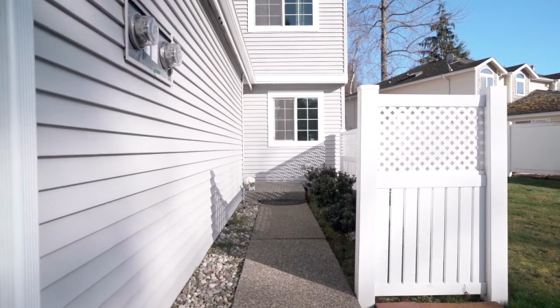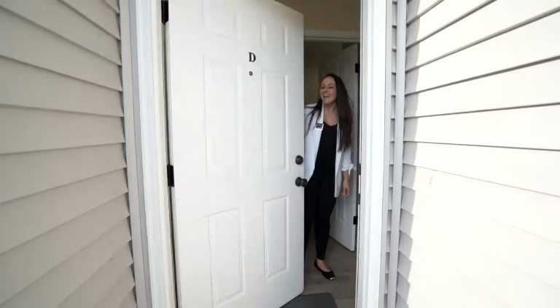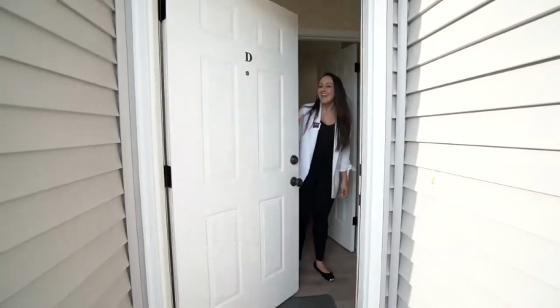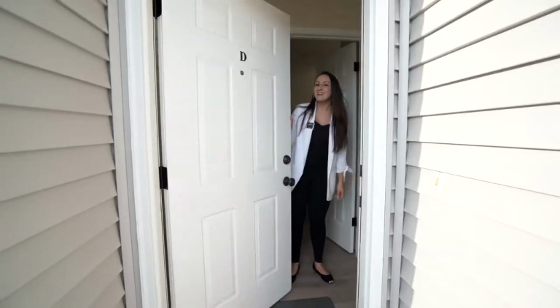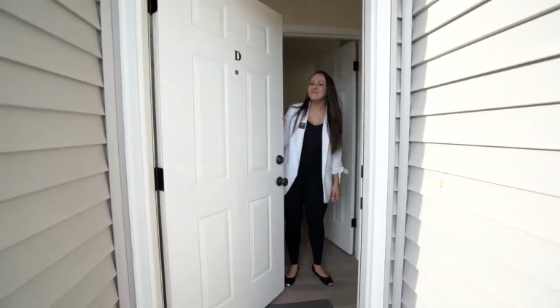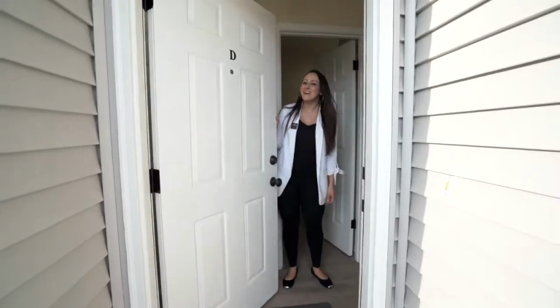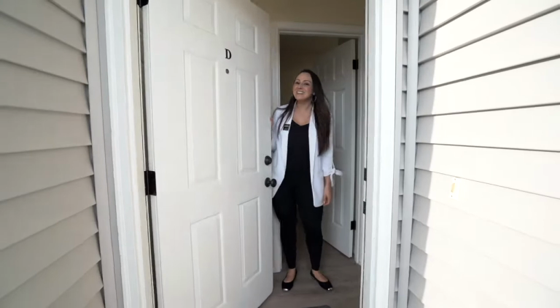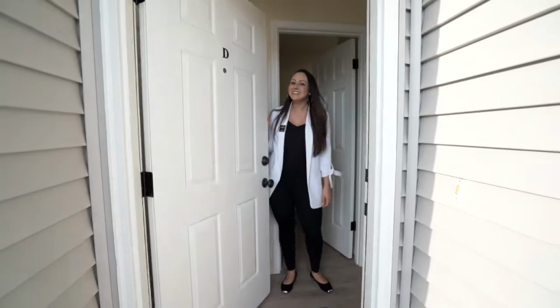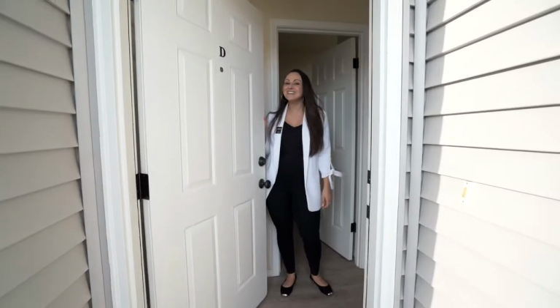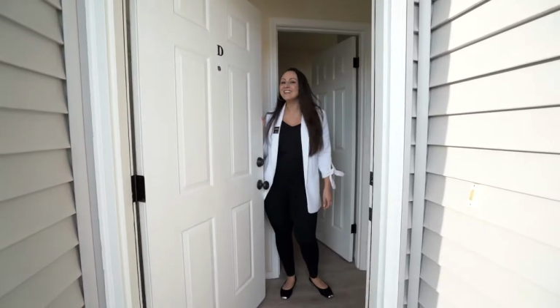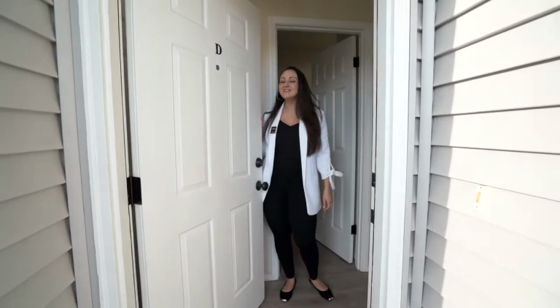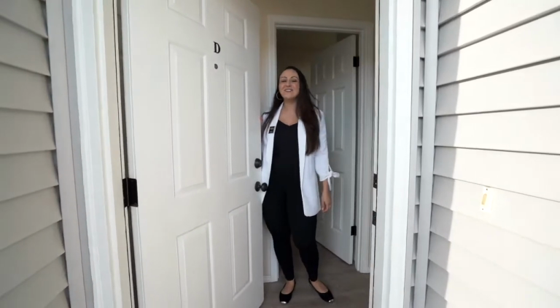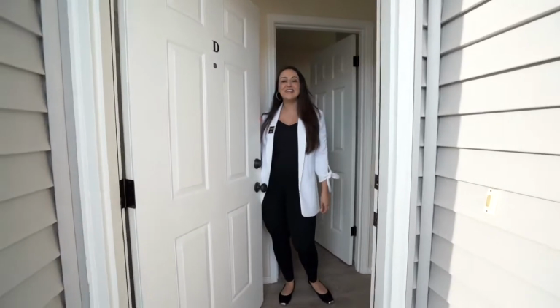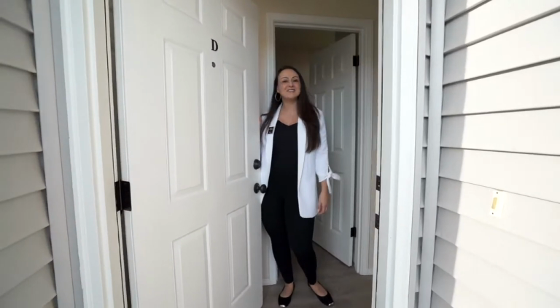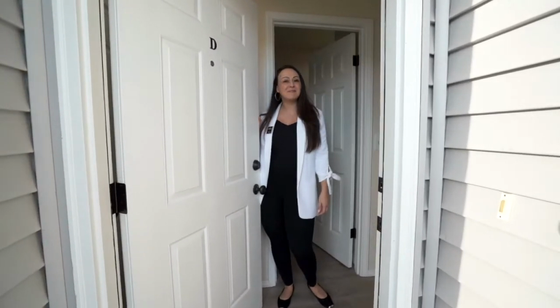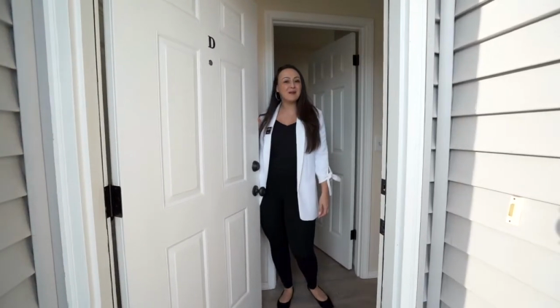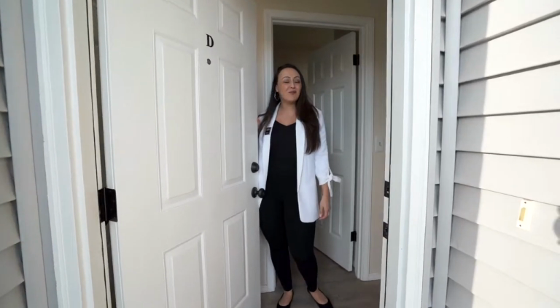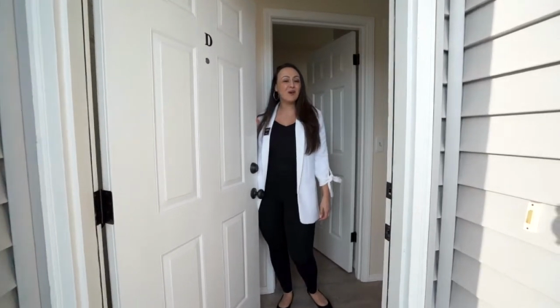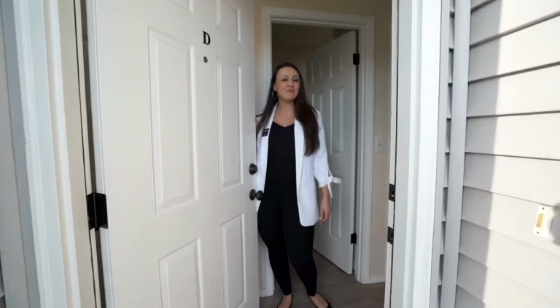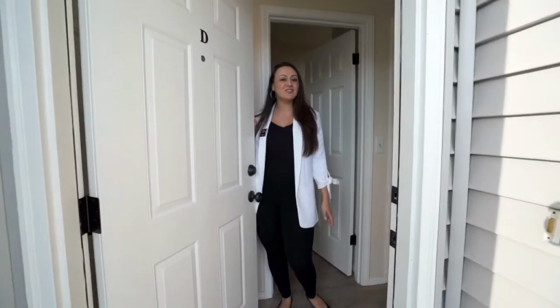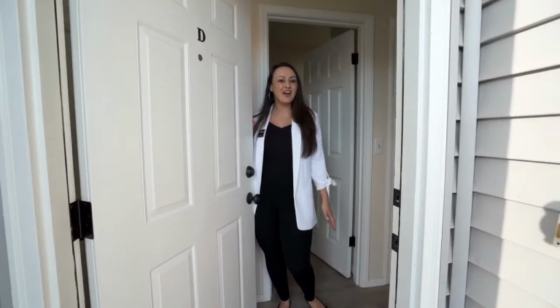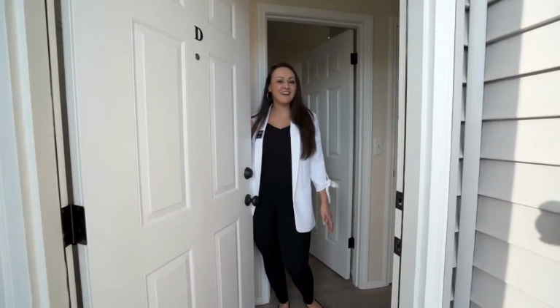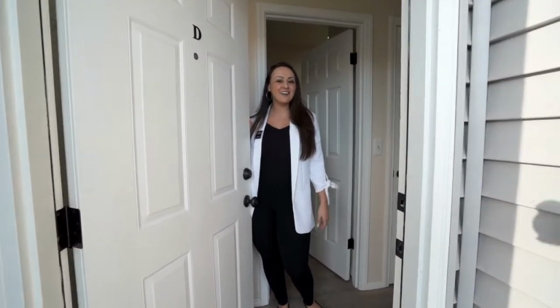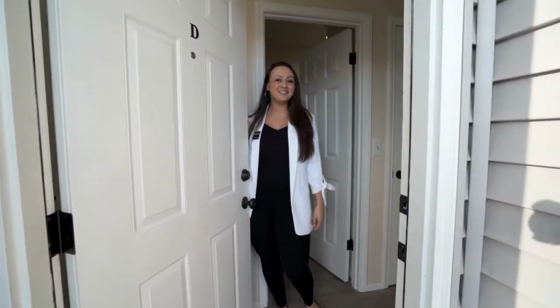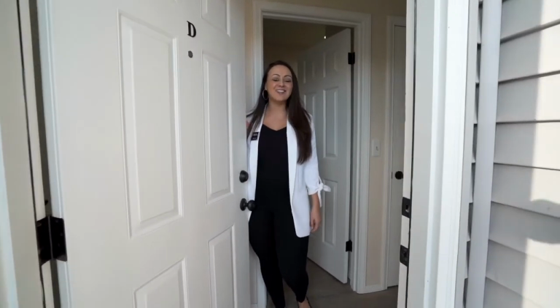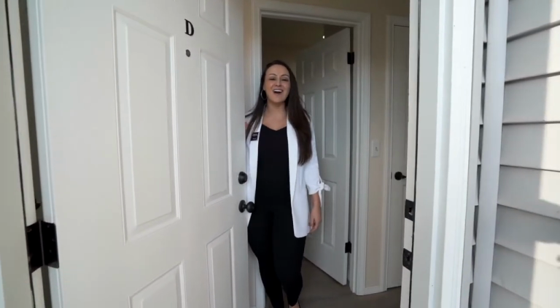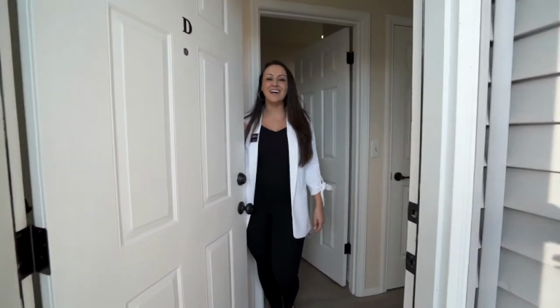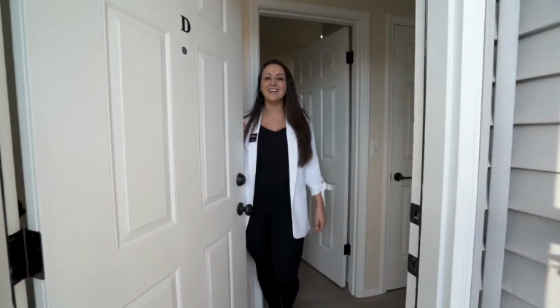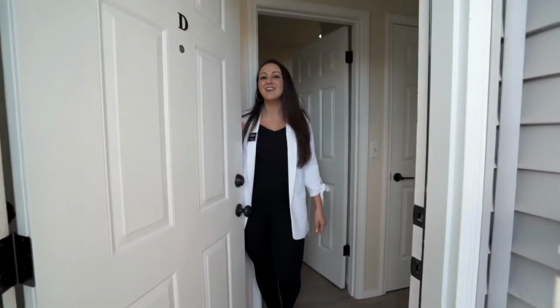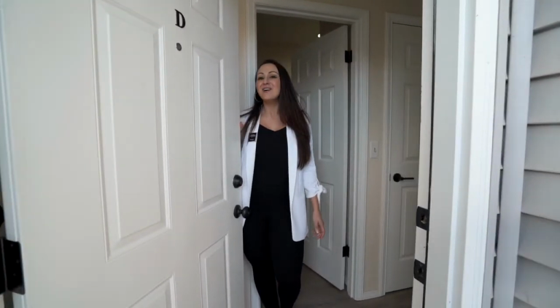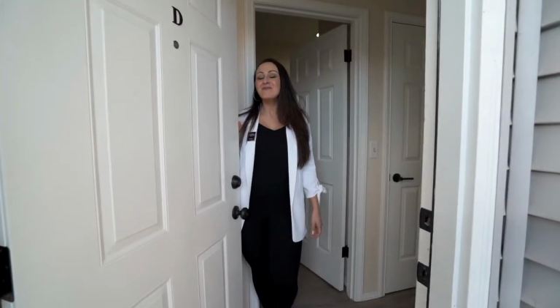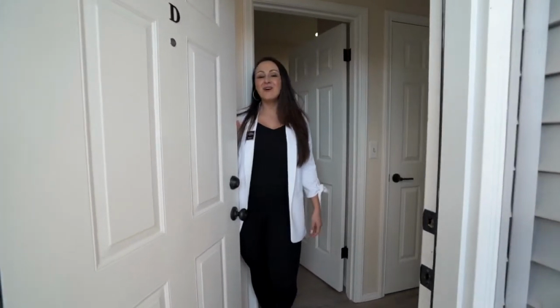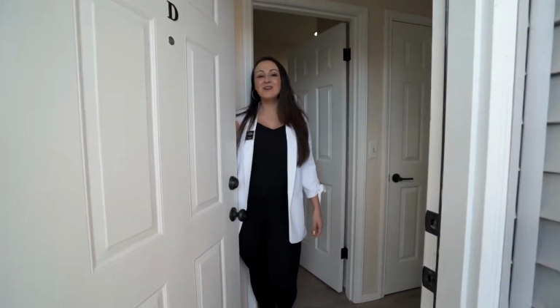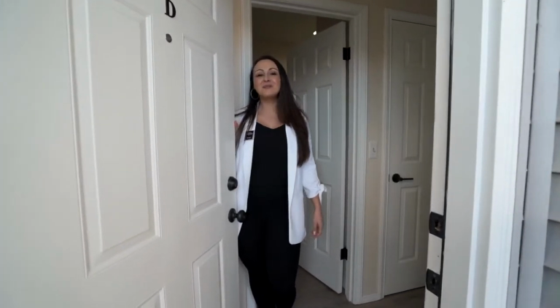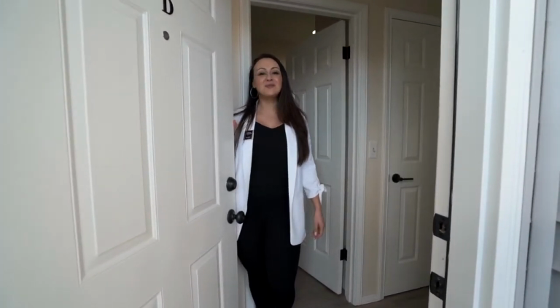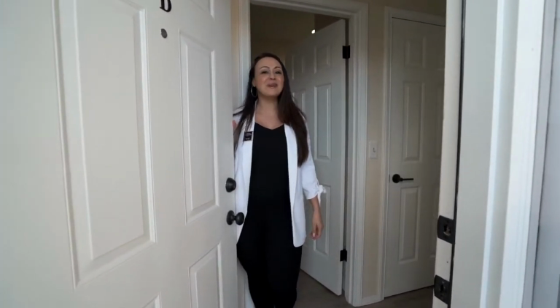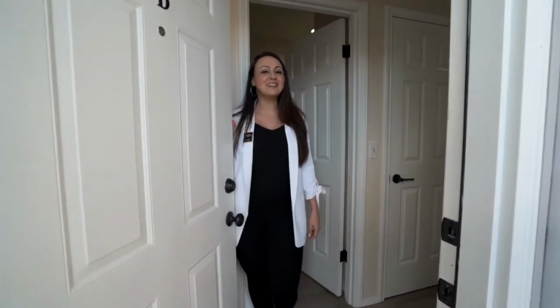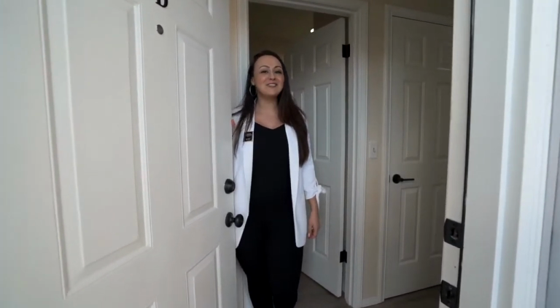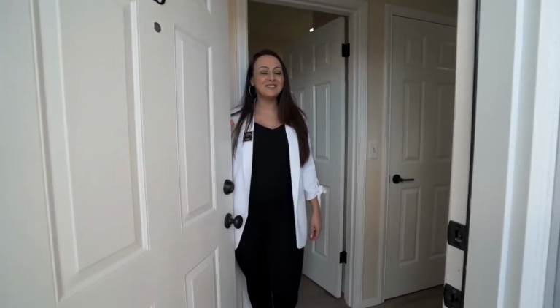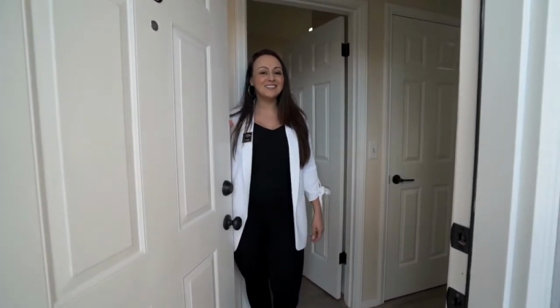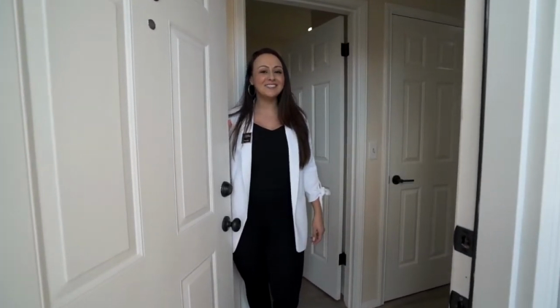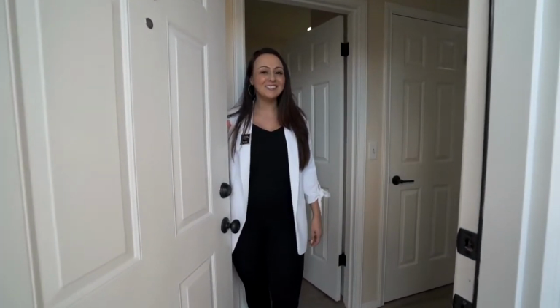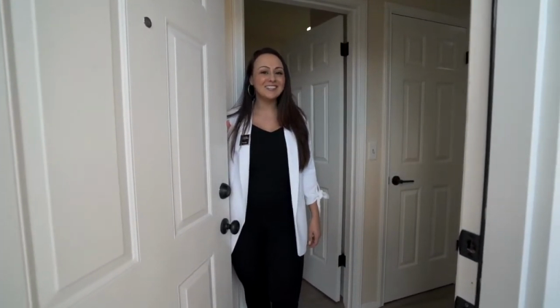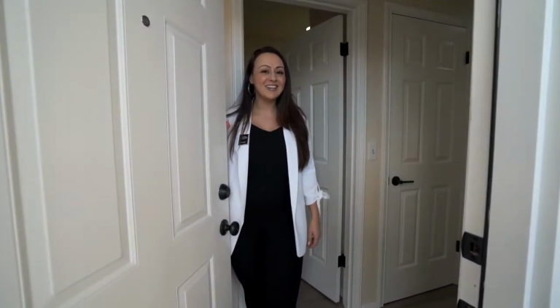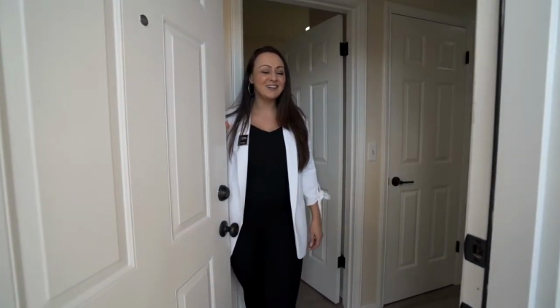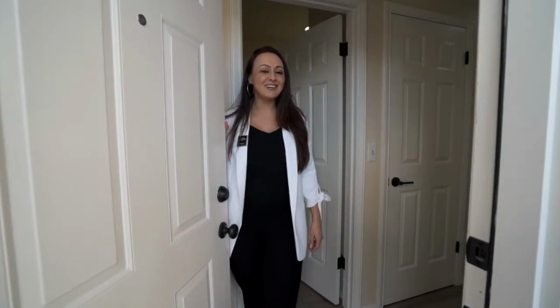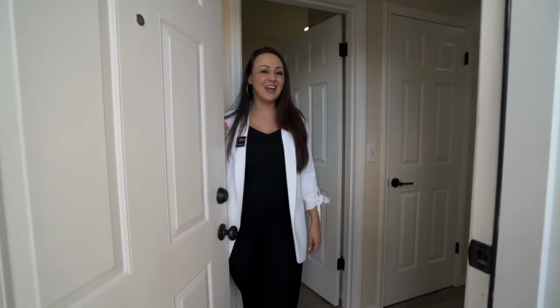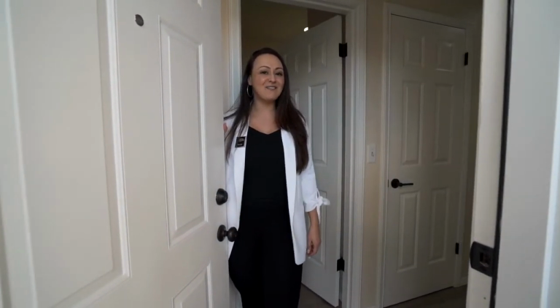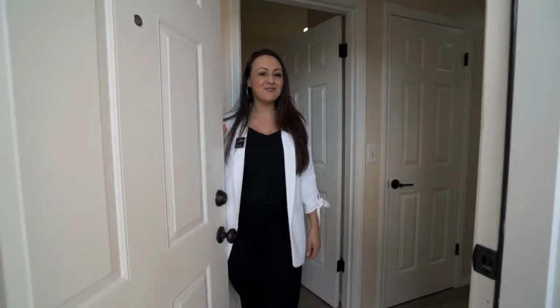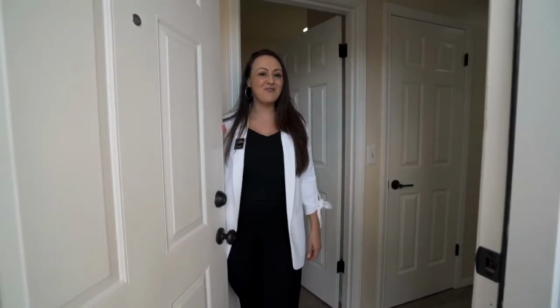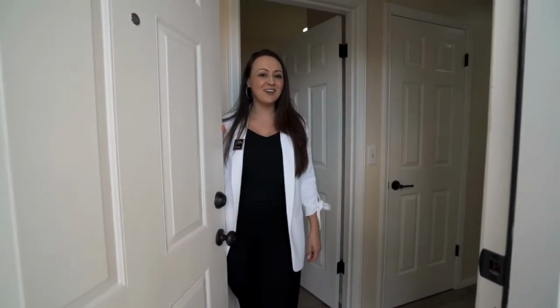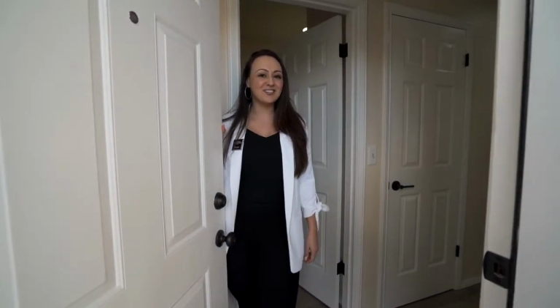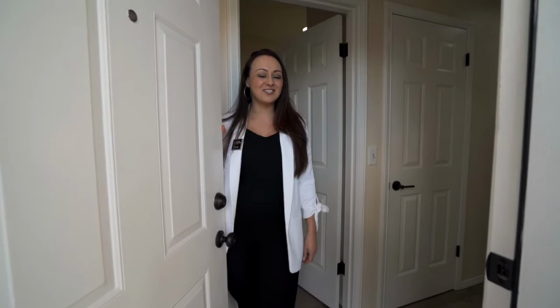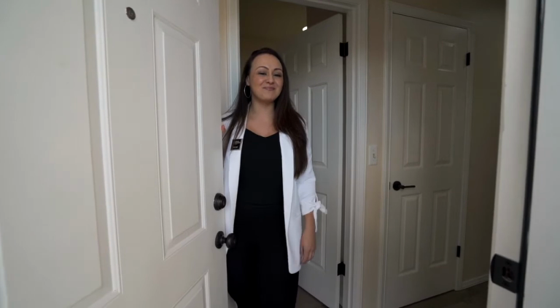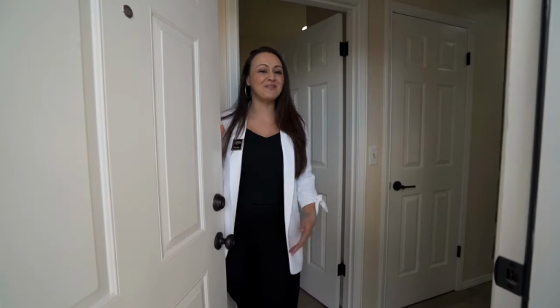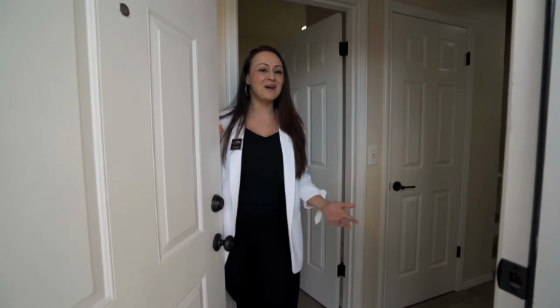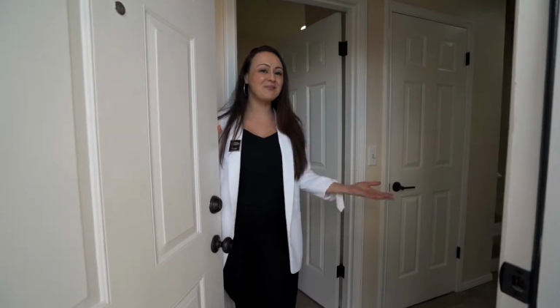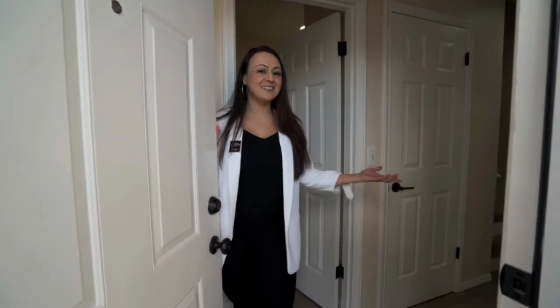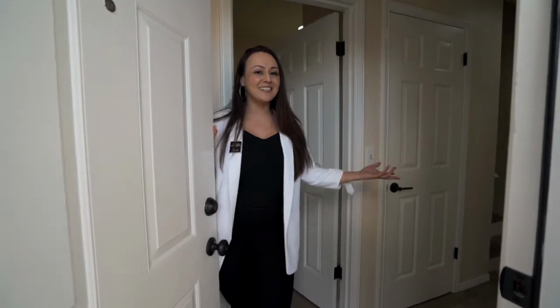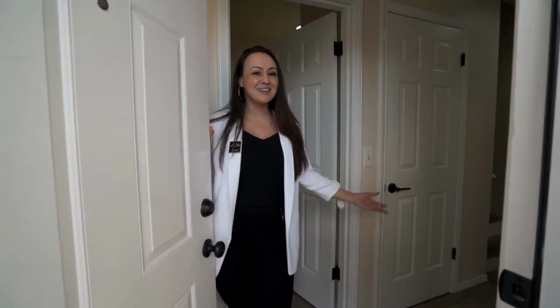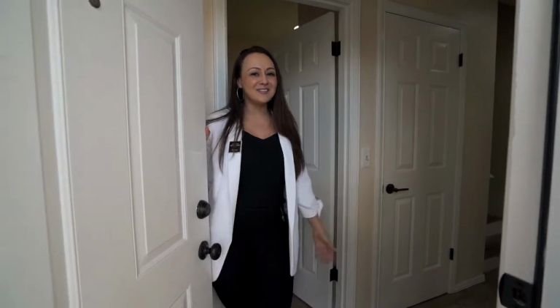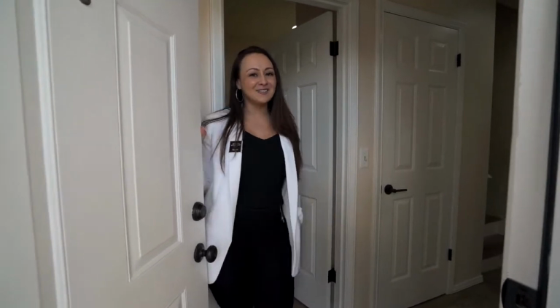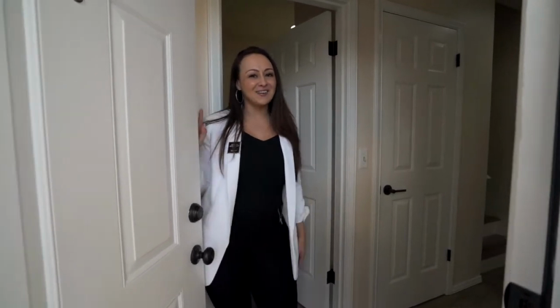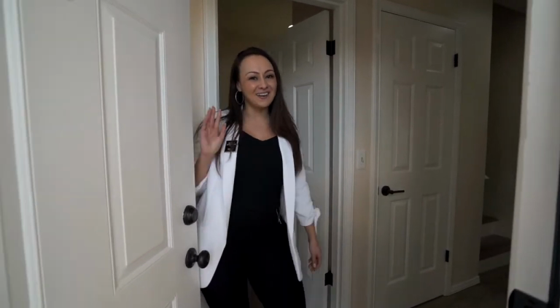Hey friends, it's Vanessa Betancourt with John L. Scott. Welcome to my newest listing here in Everett, Washington. Come in, take a look around.